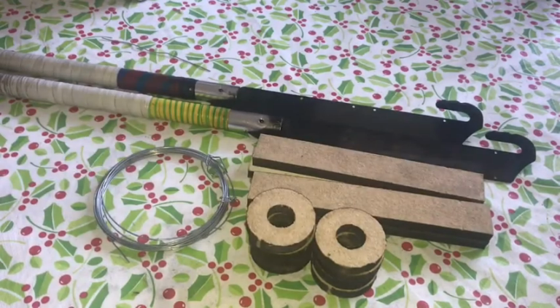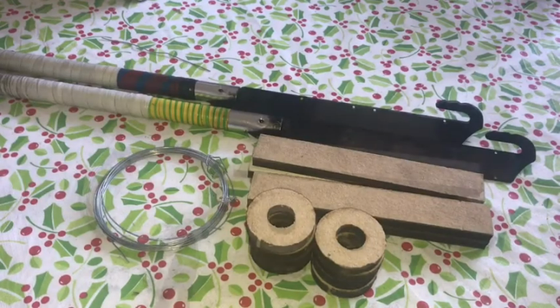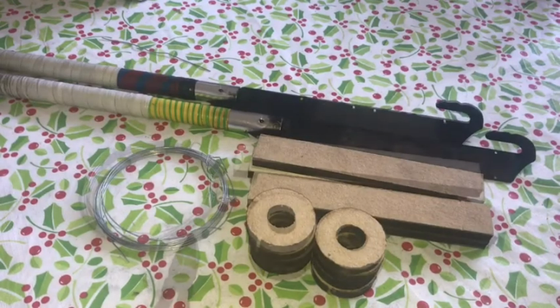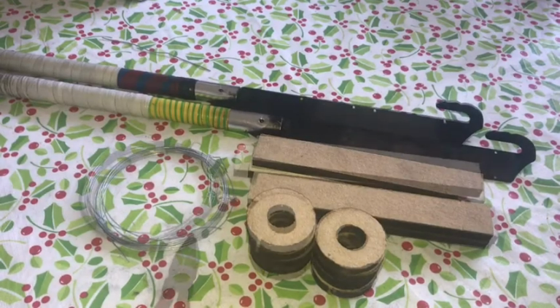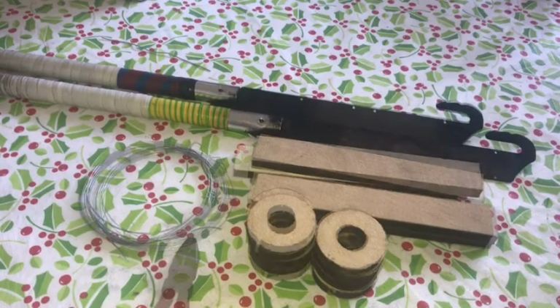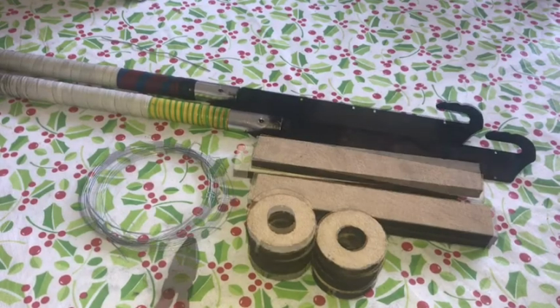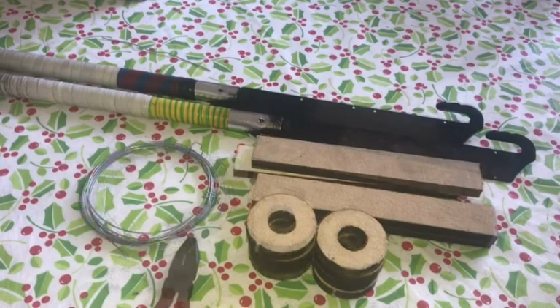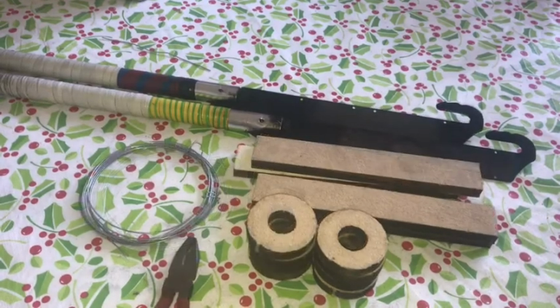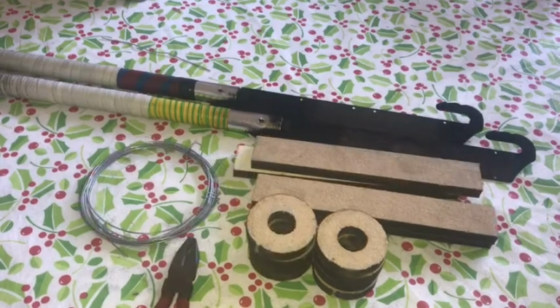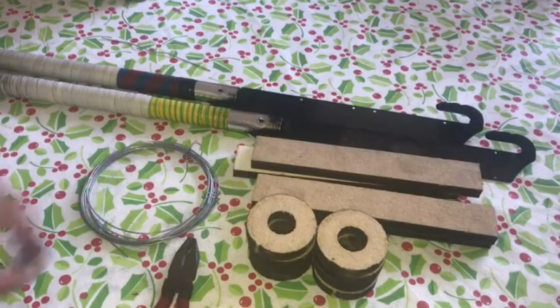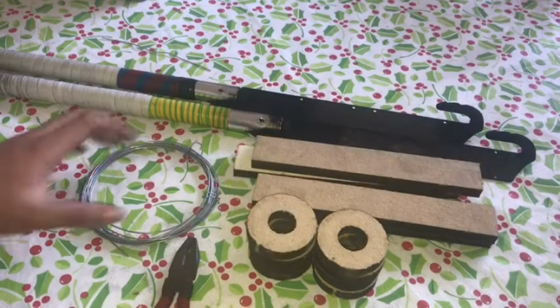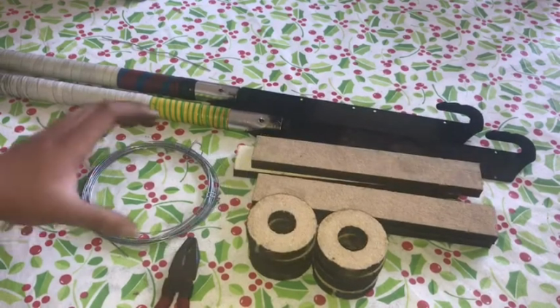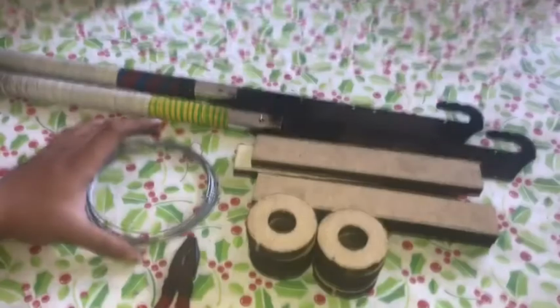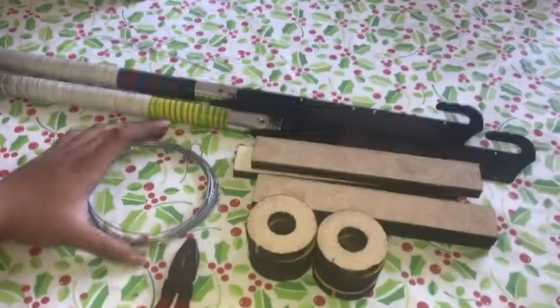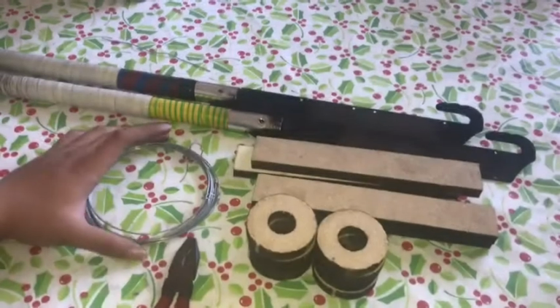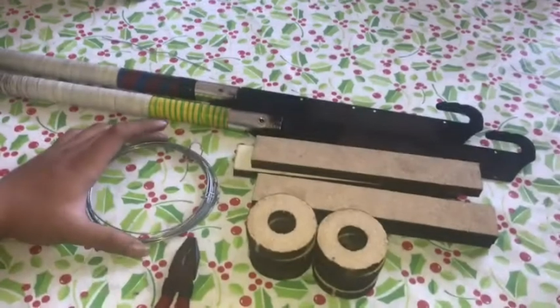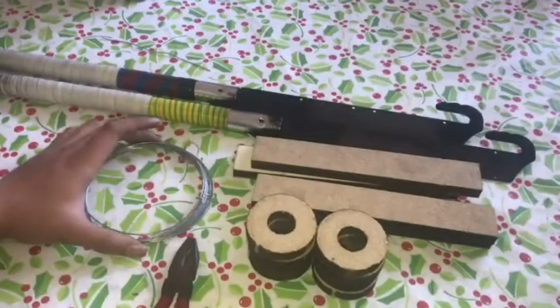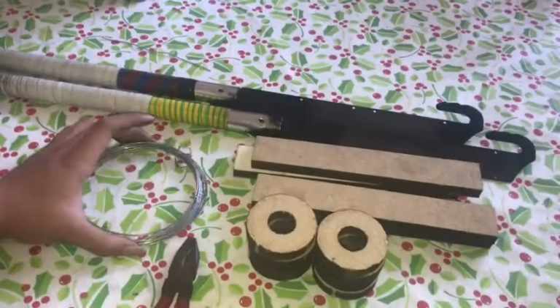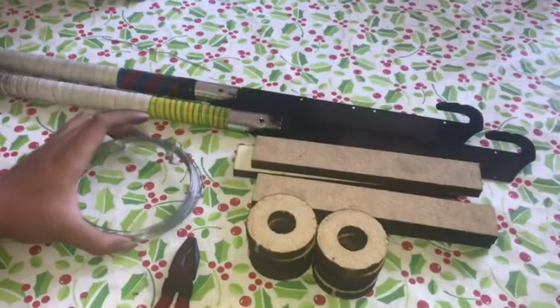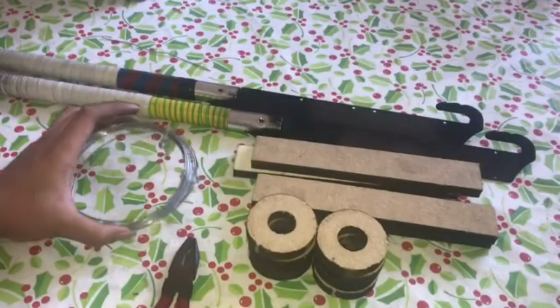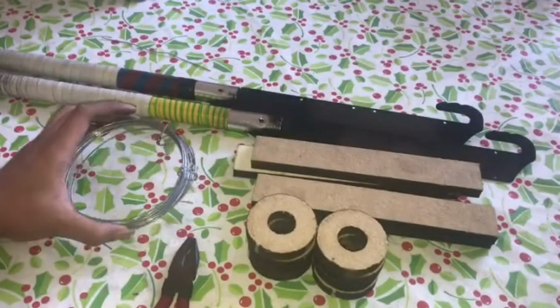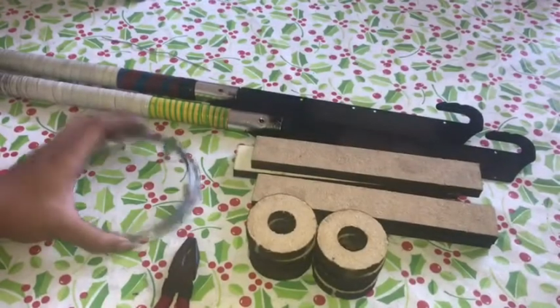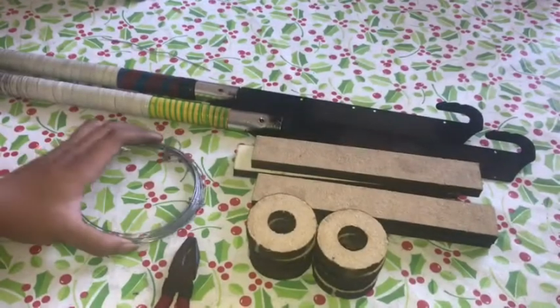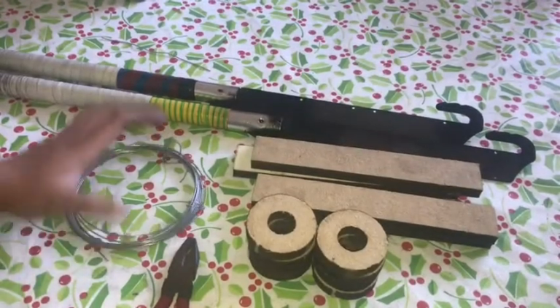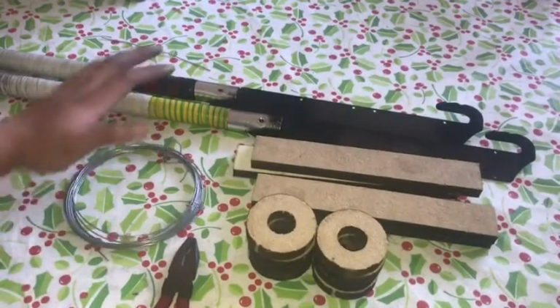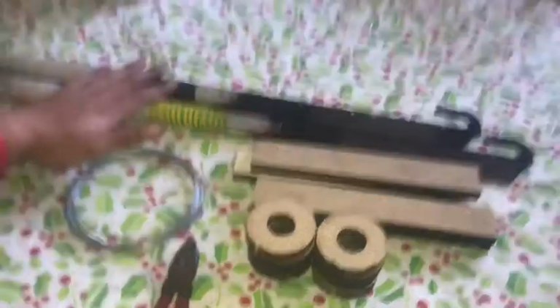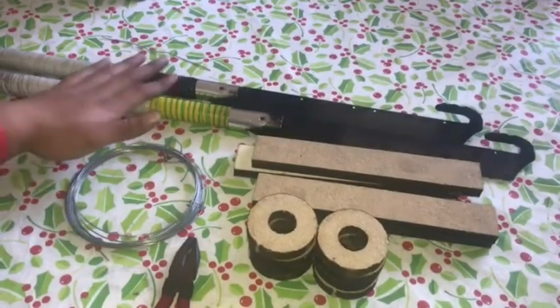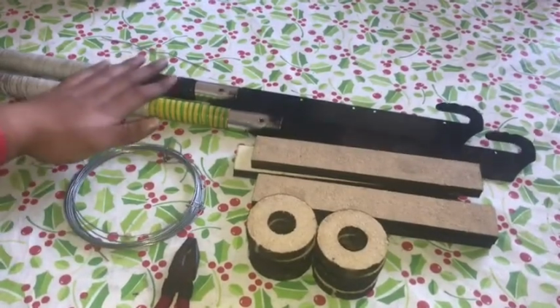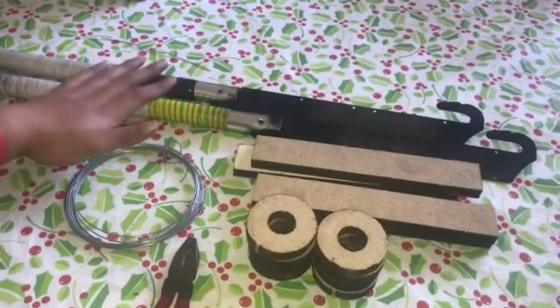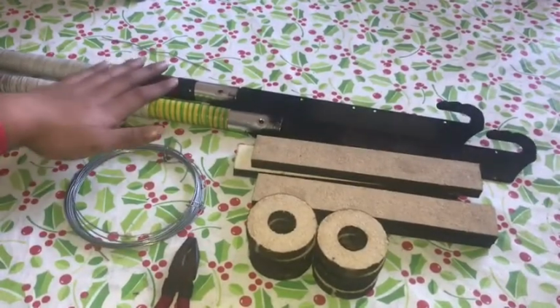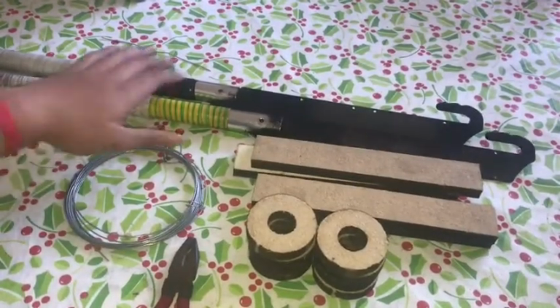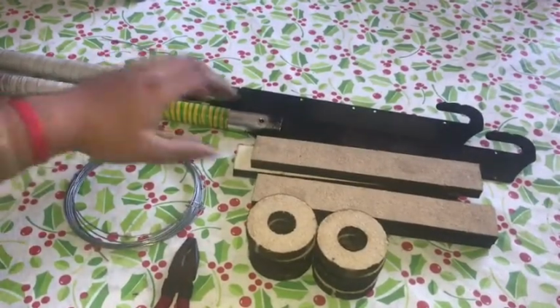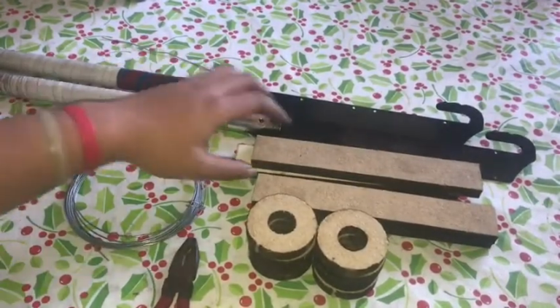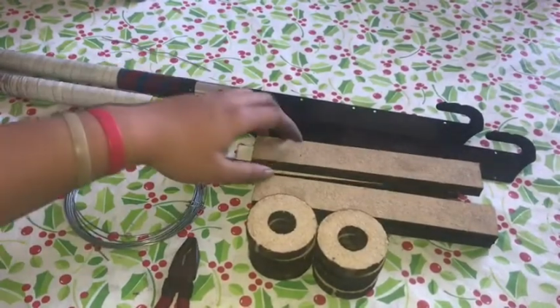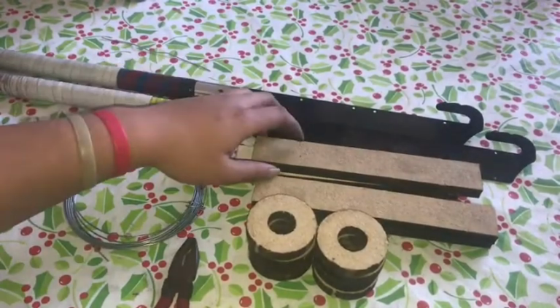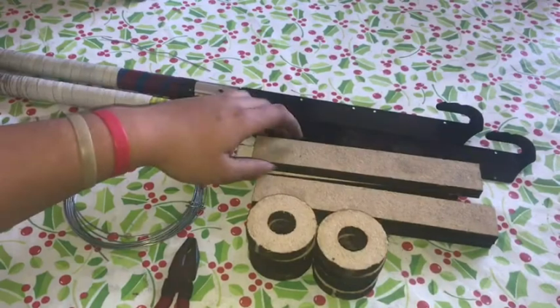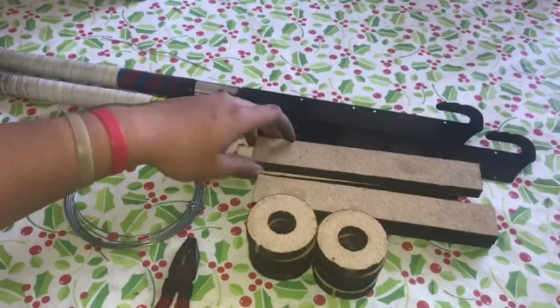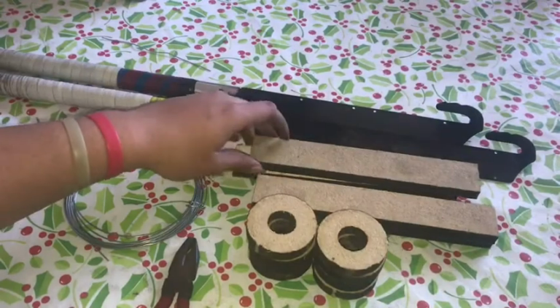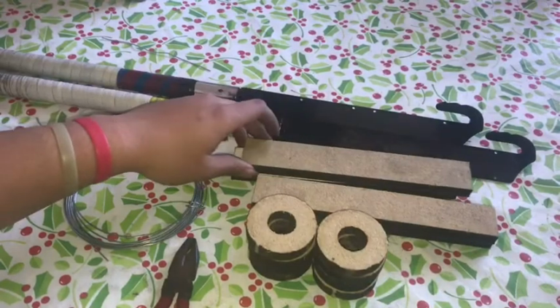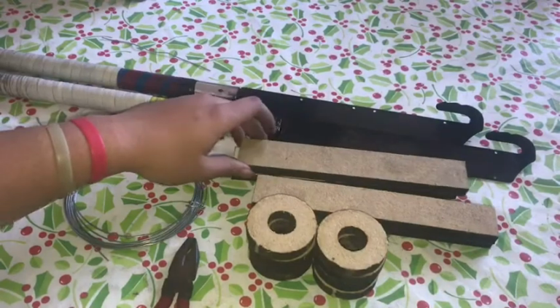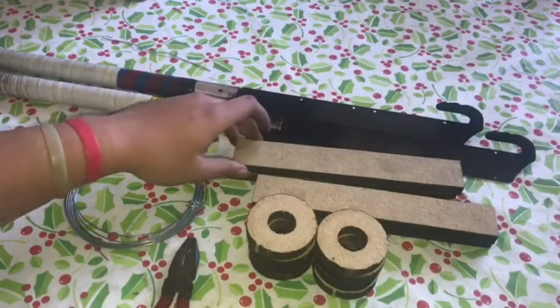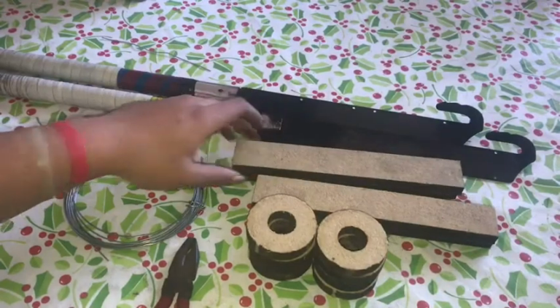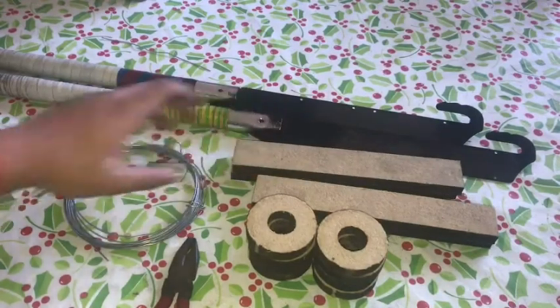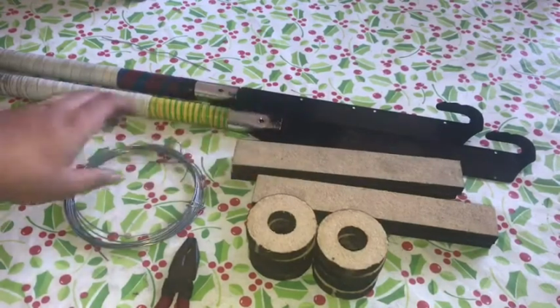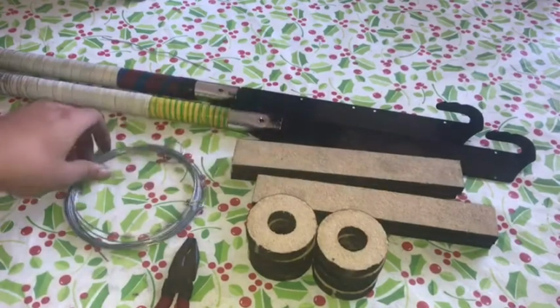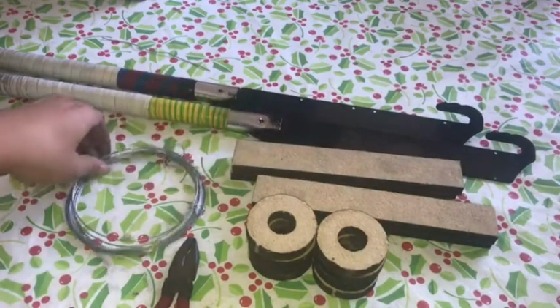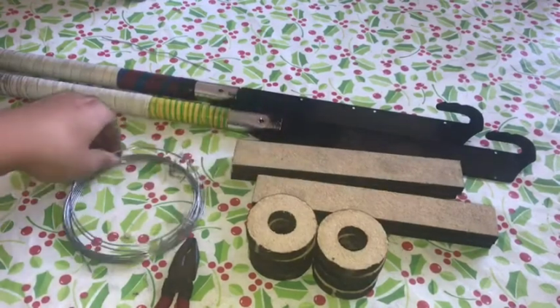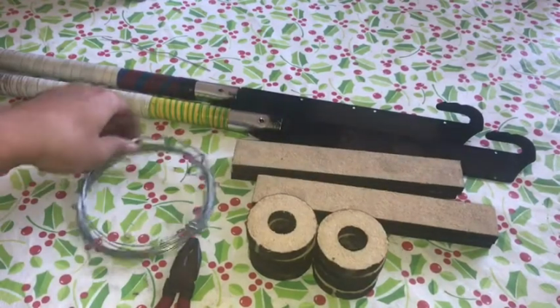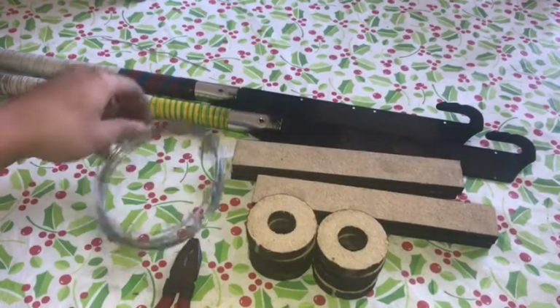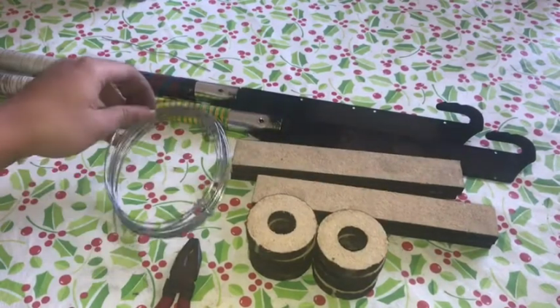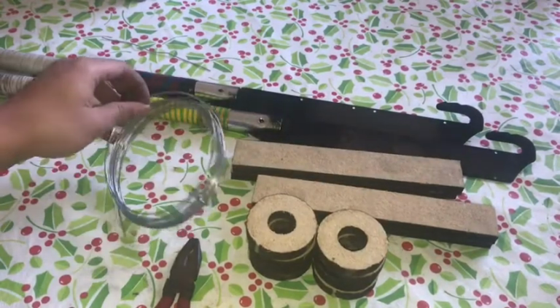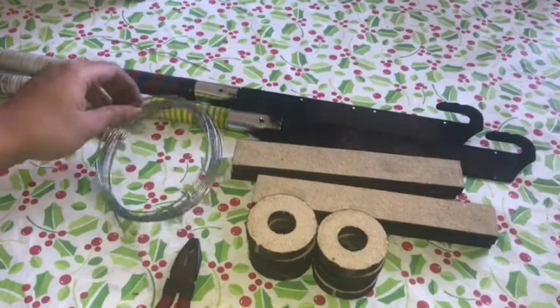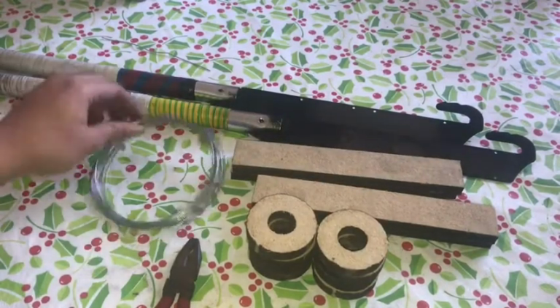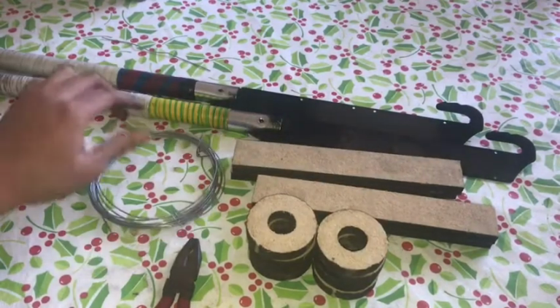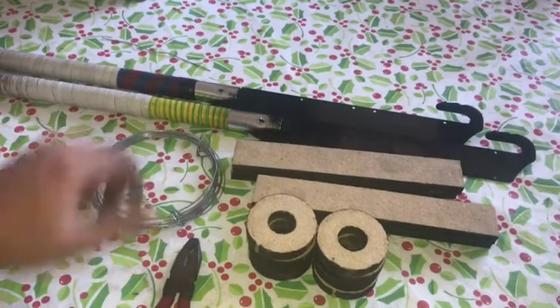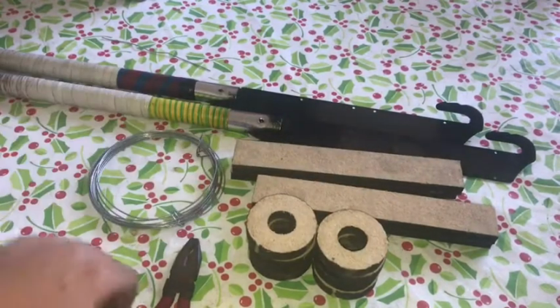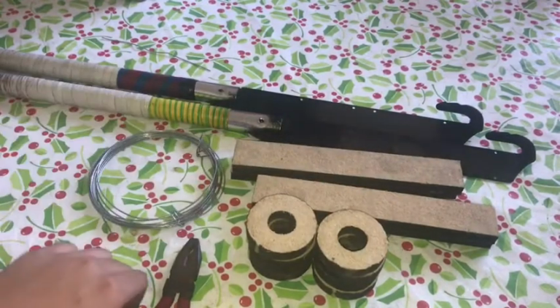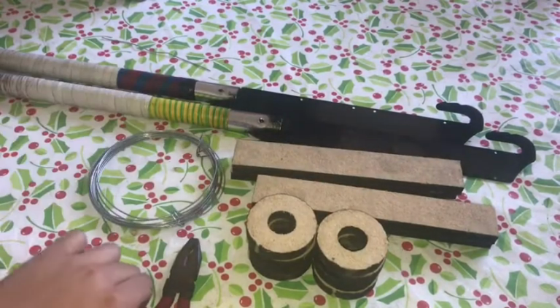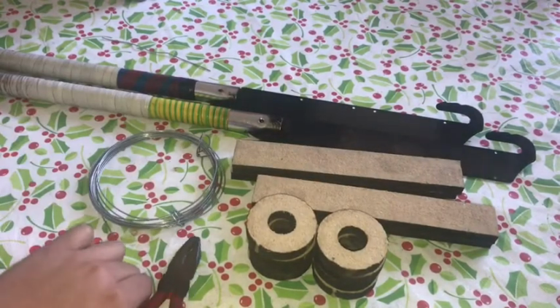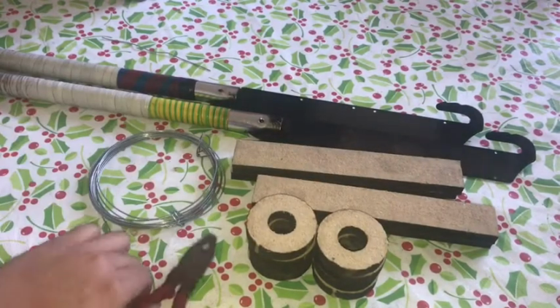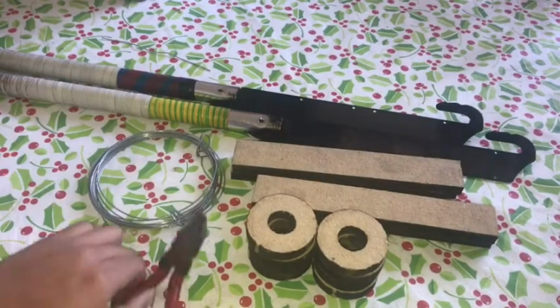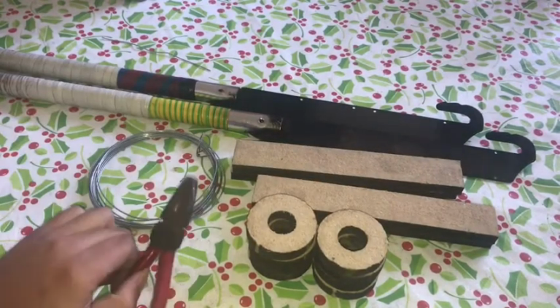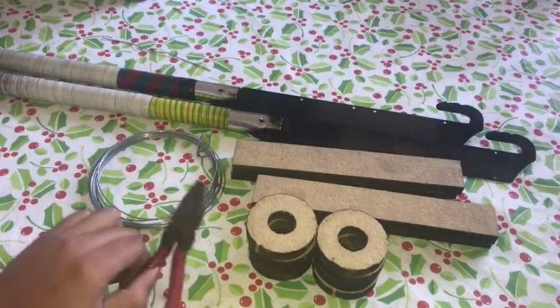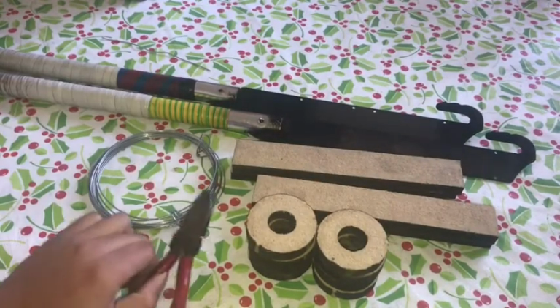So what you're gonna need for this is your knives, your boards, wire, and something to cut the wire.